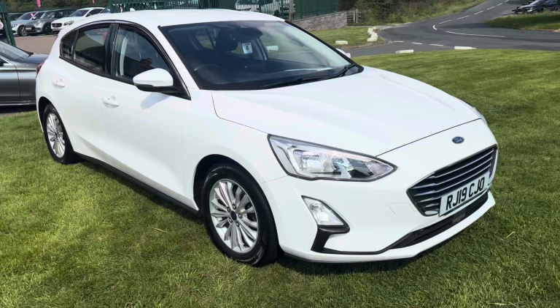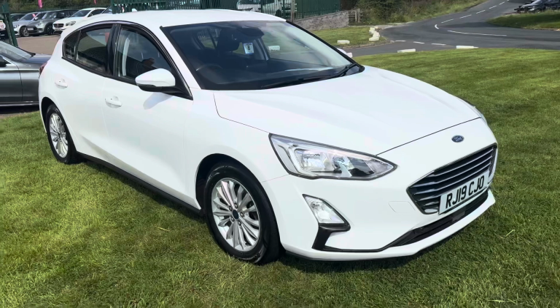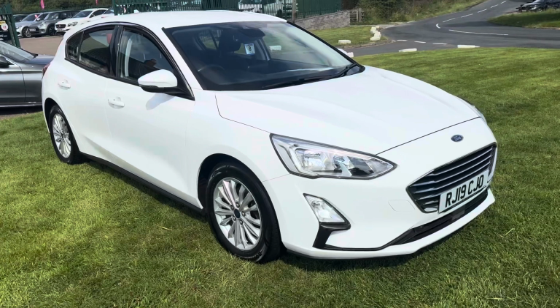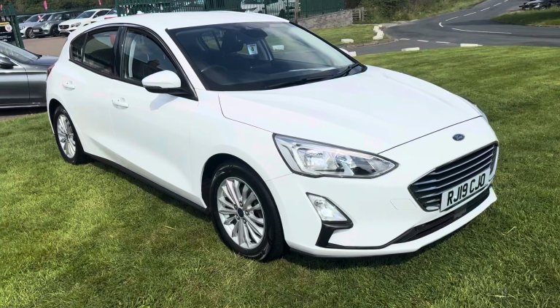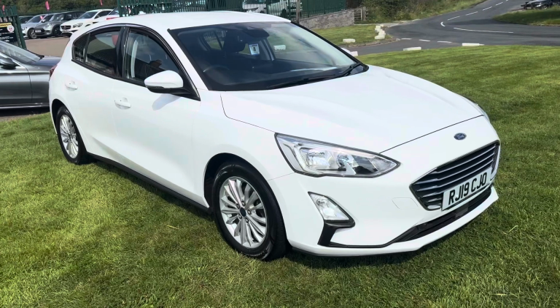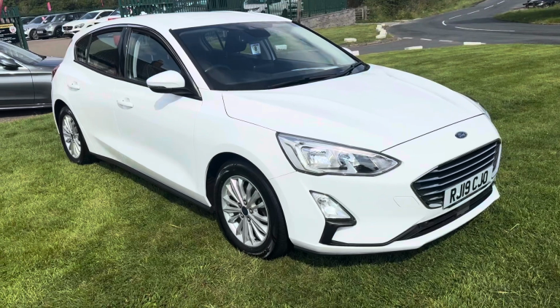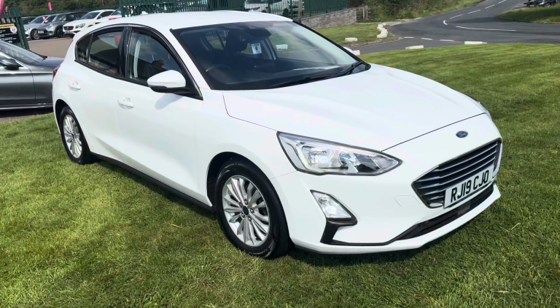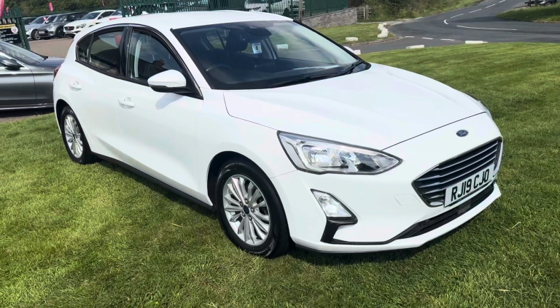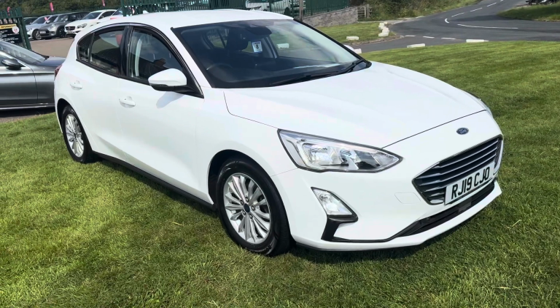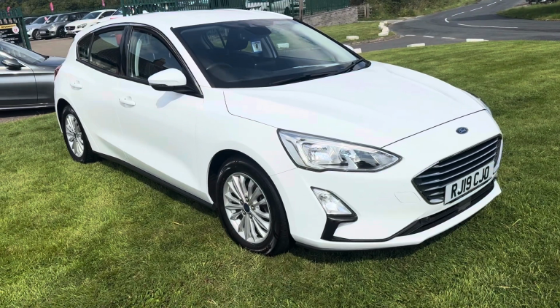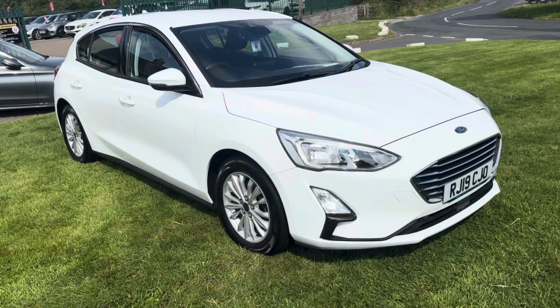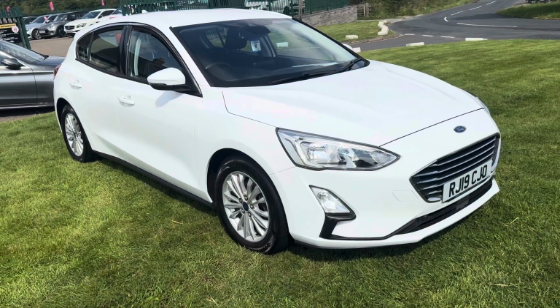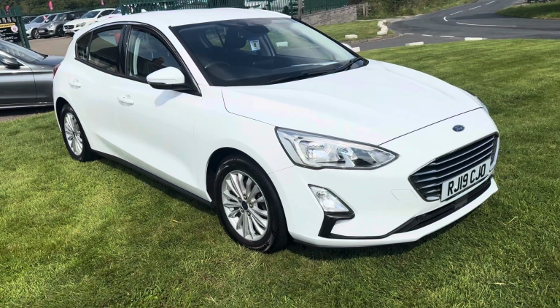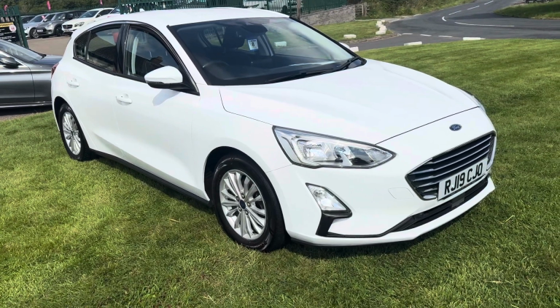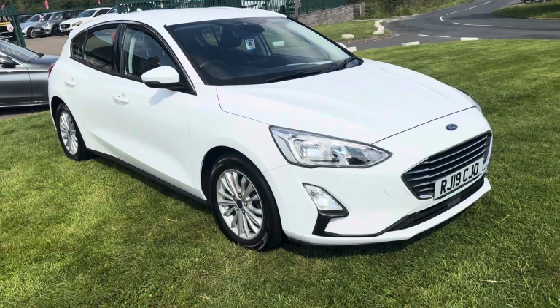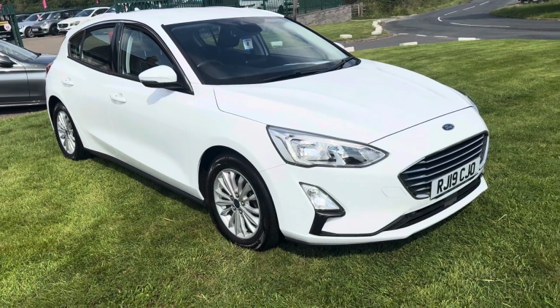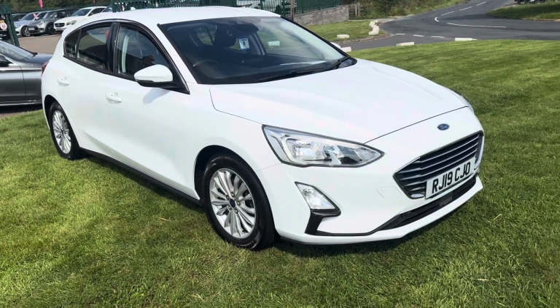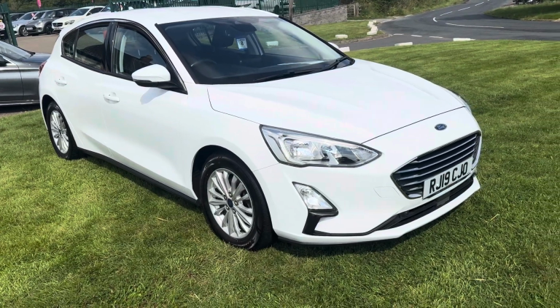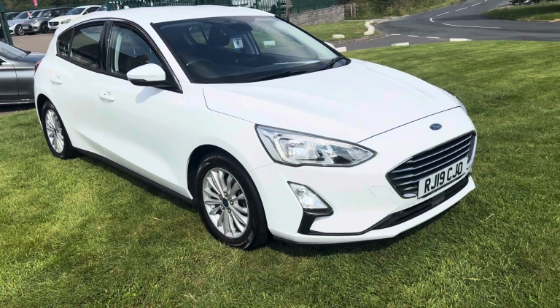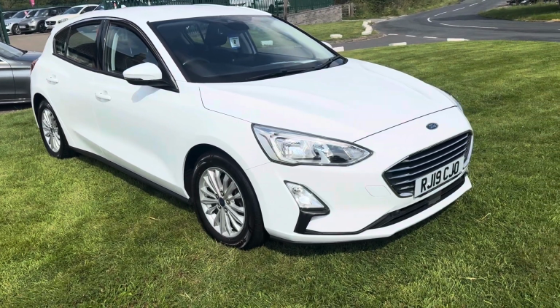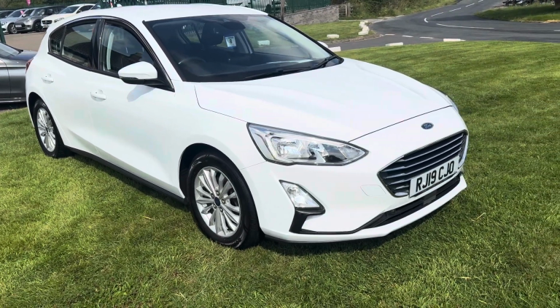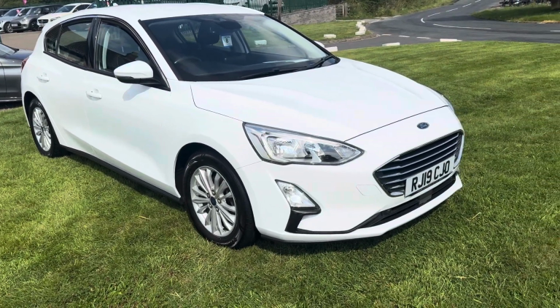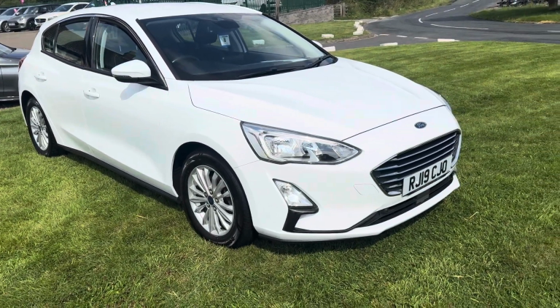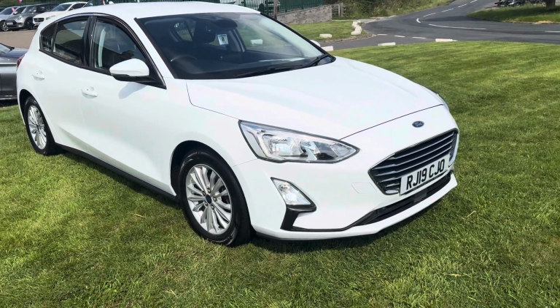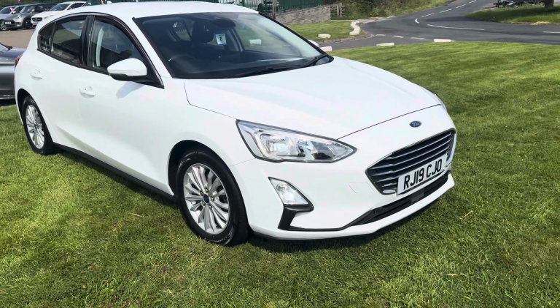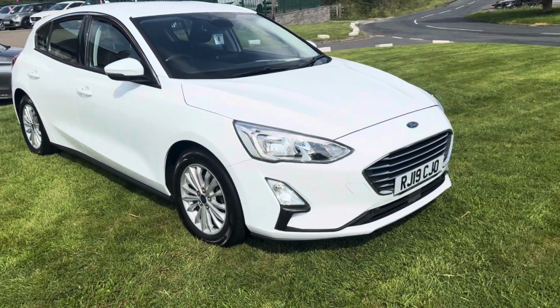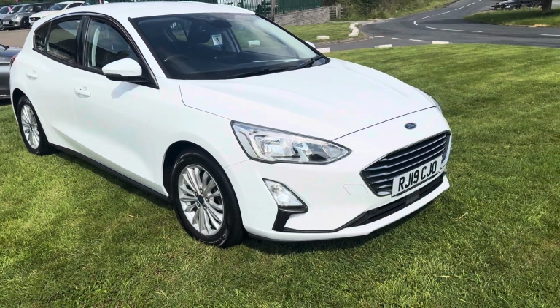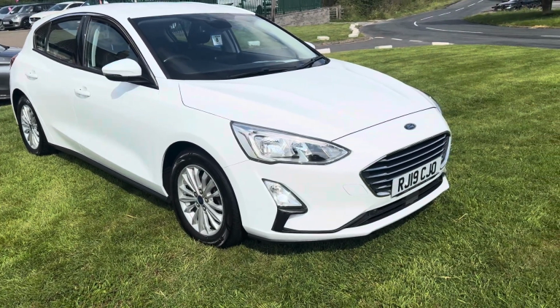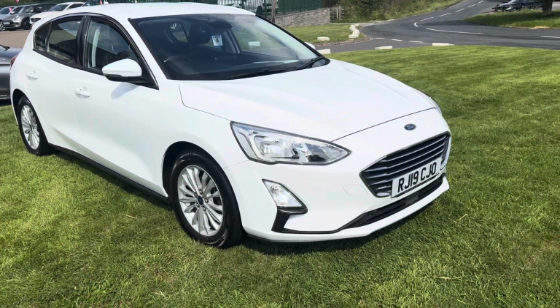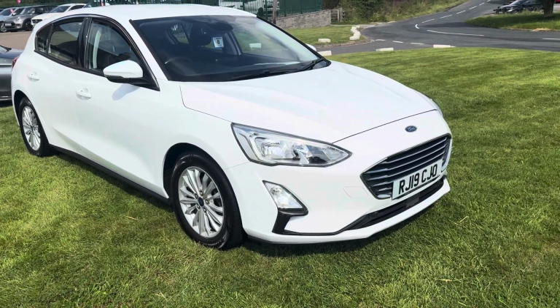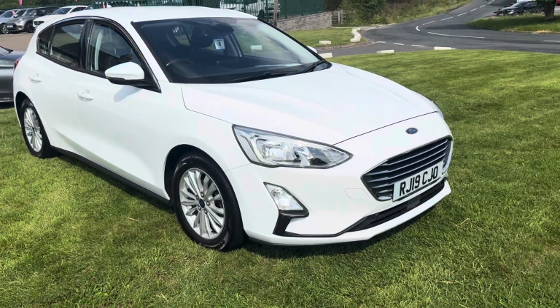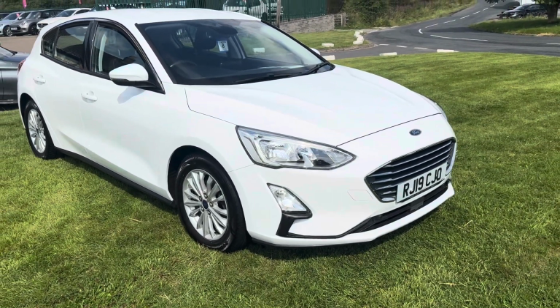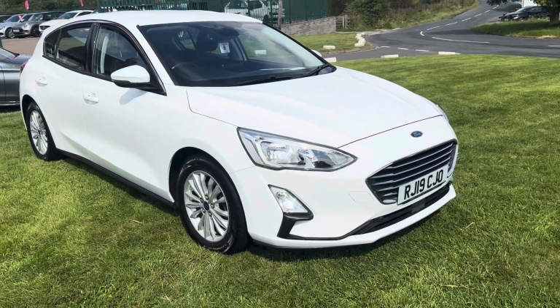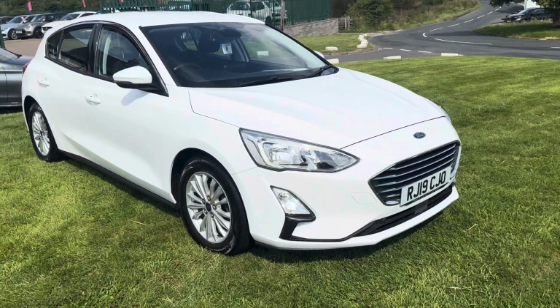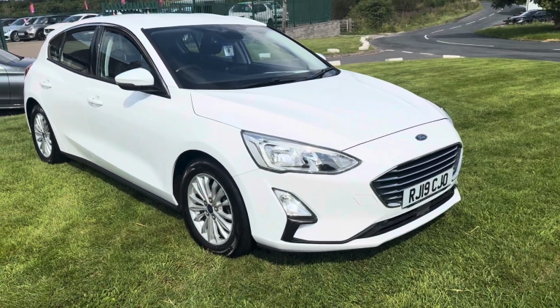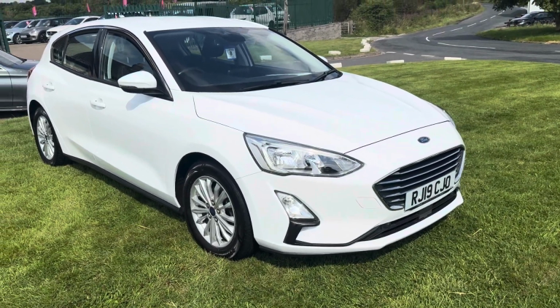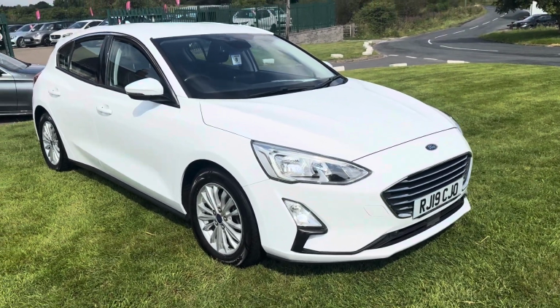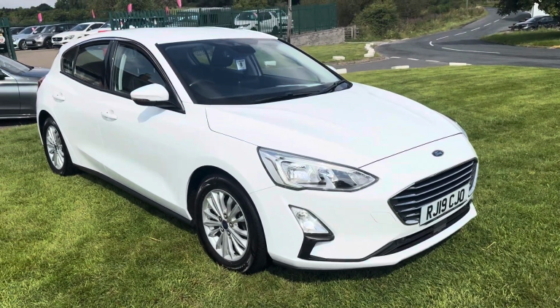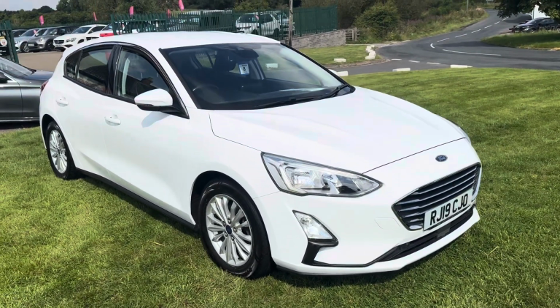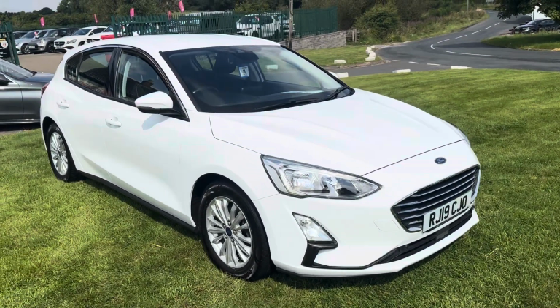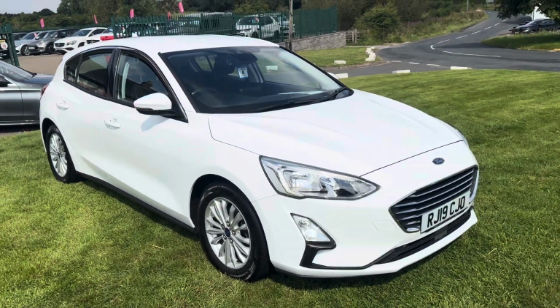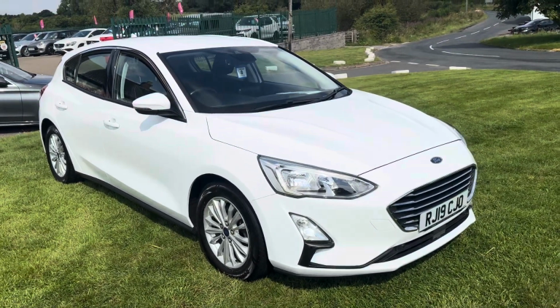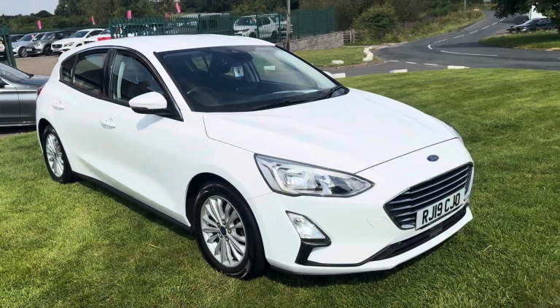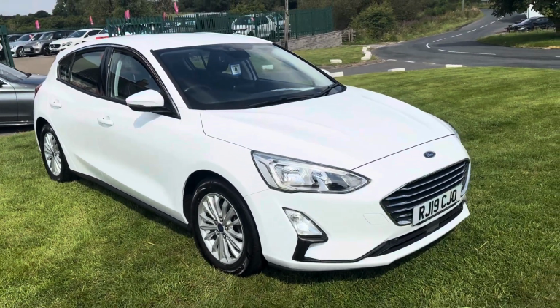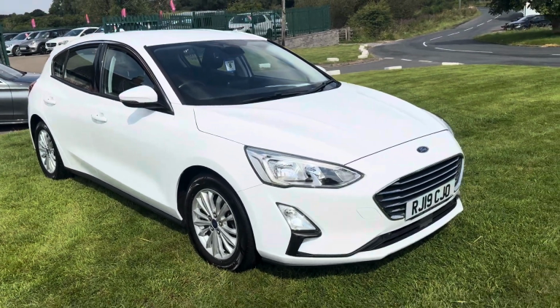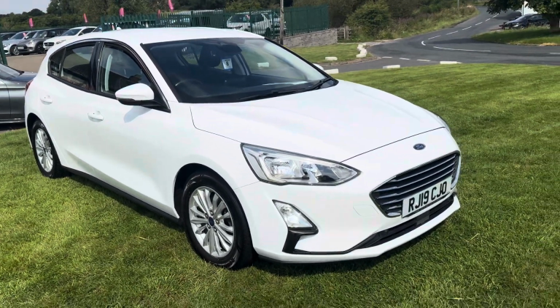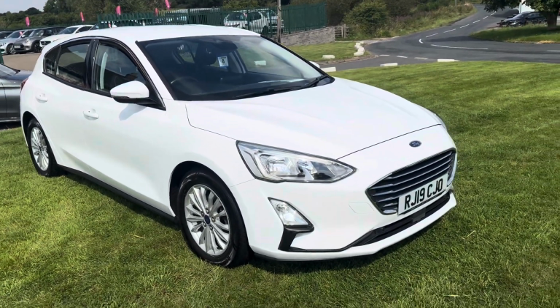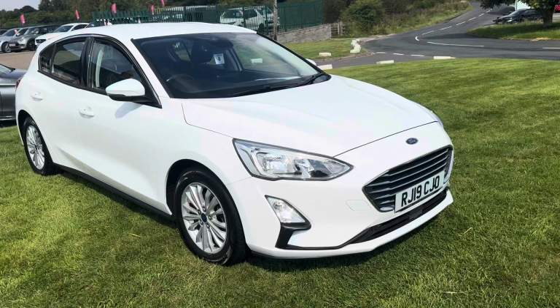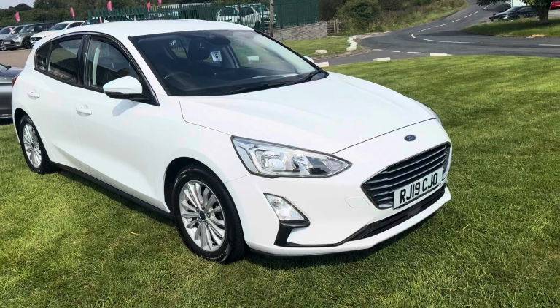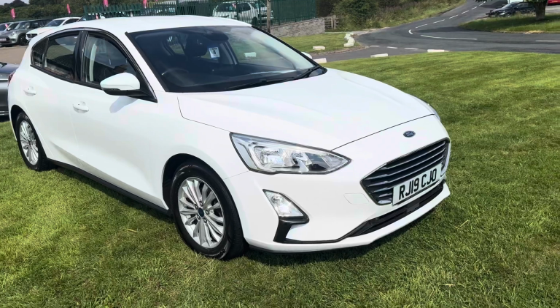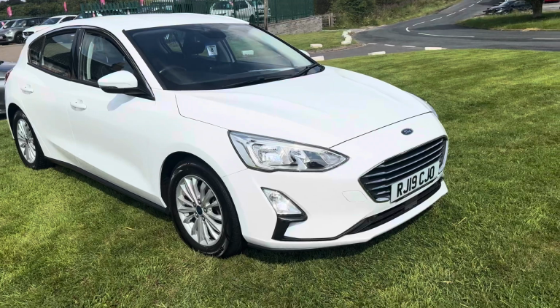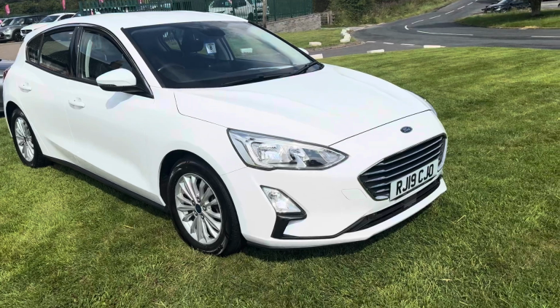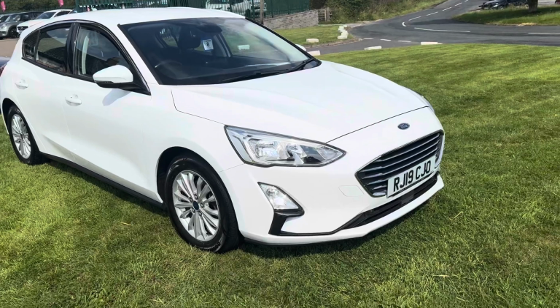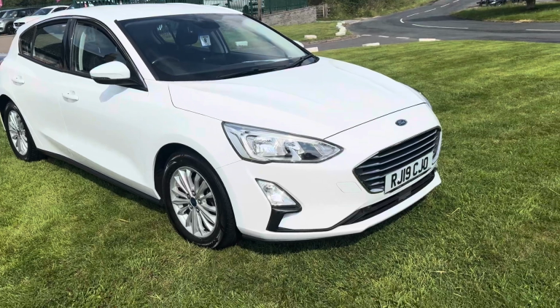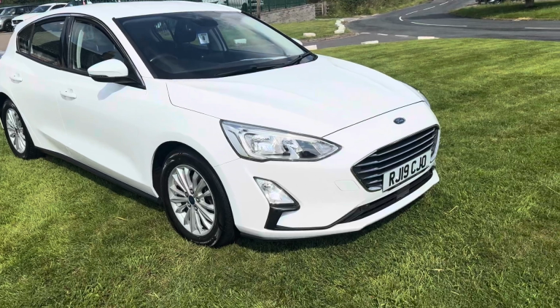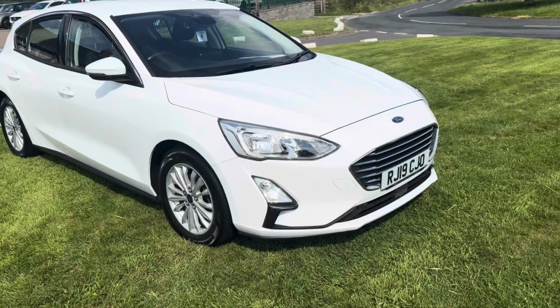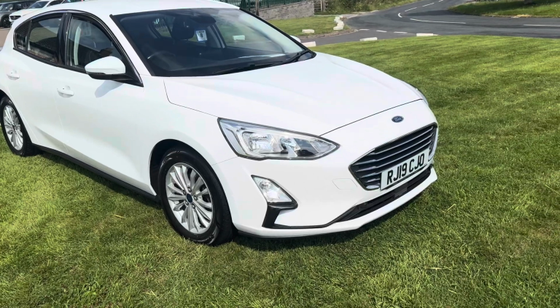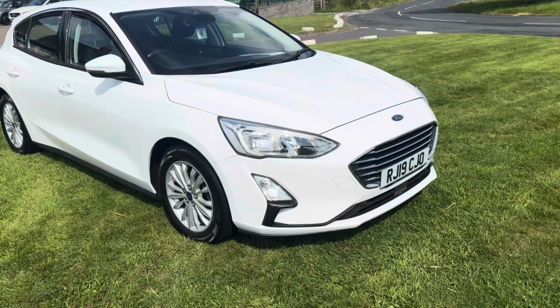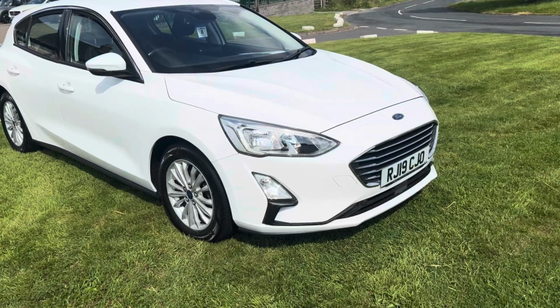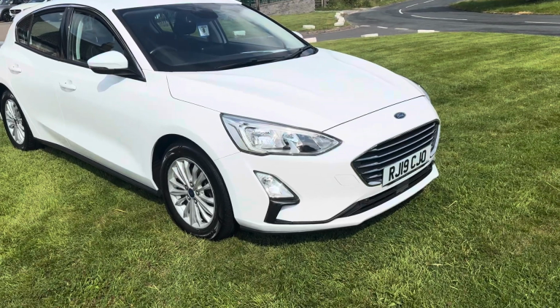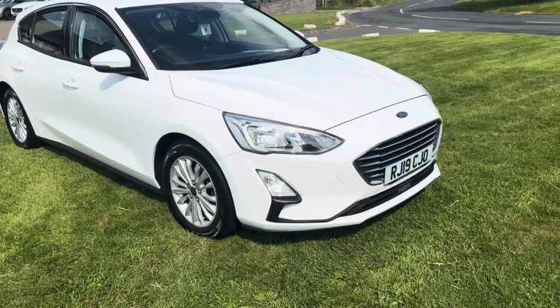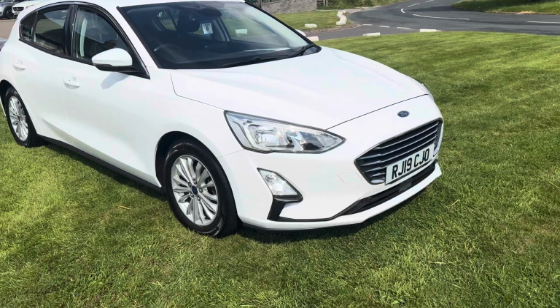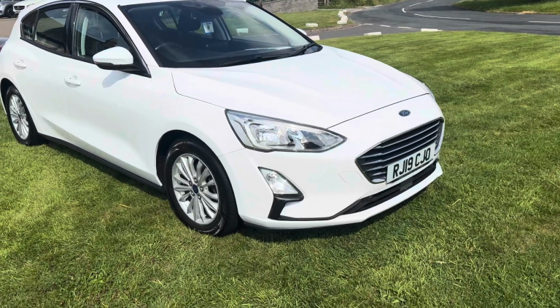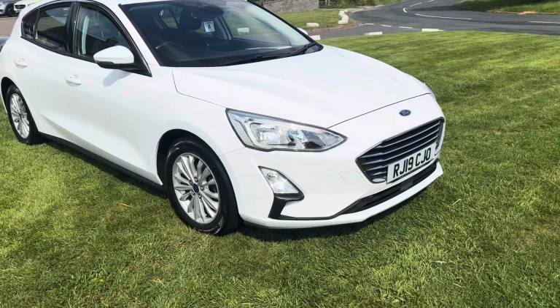Hello, I'm Martin from Martin Belt Car Sales. We're going to do a walk around video of this 2019 Focus 1.5 Eco Blue Diesel.